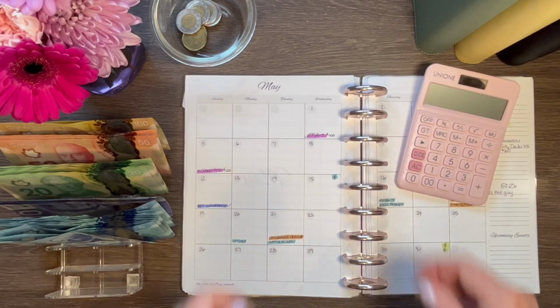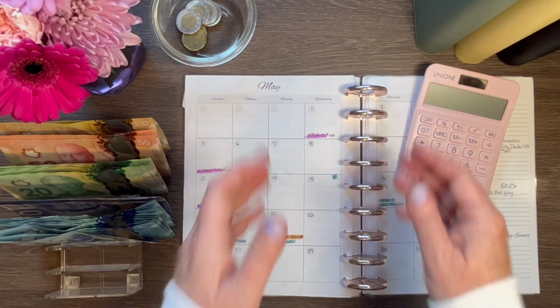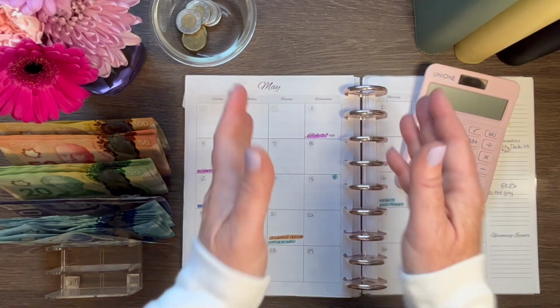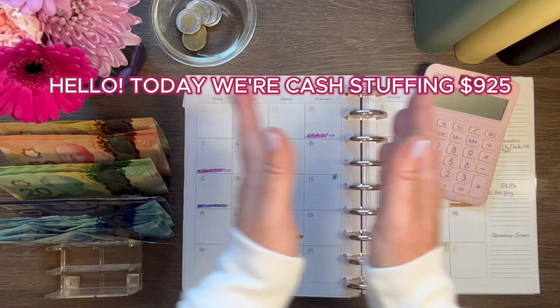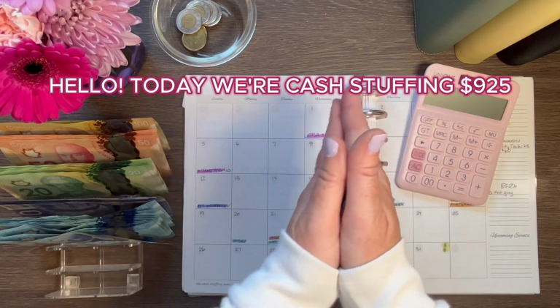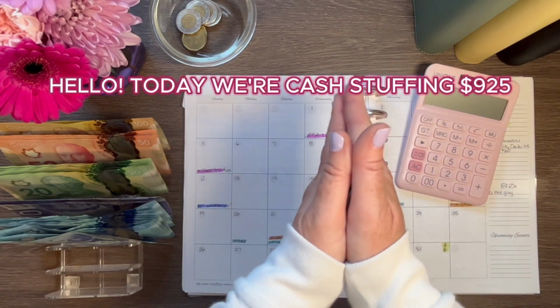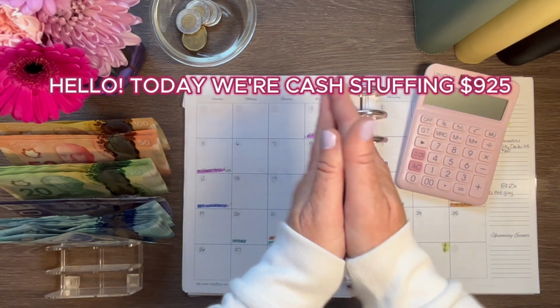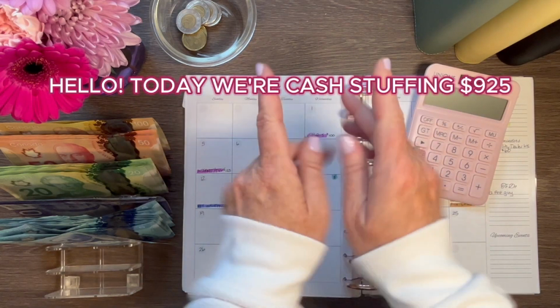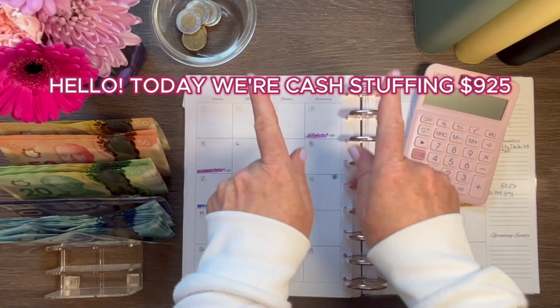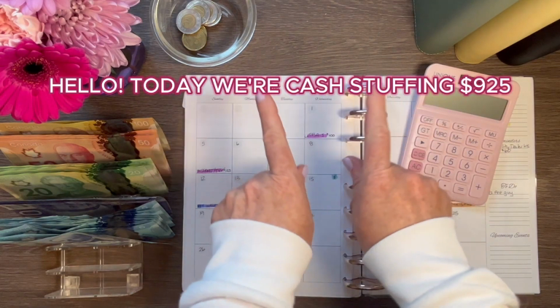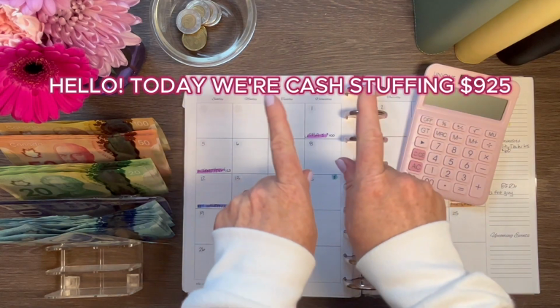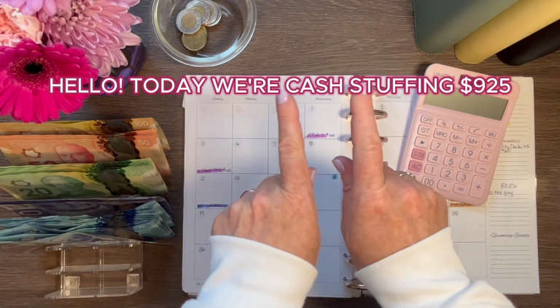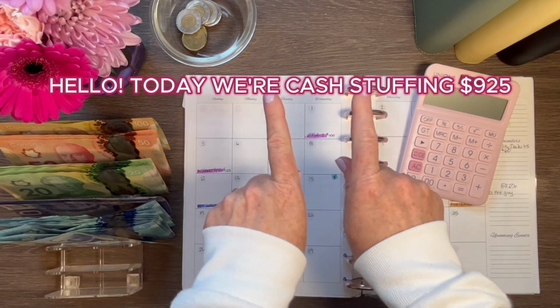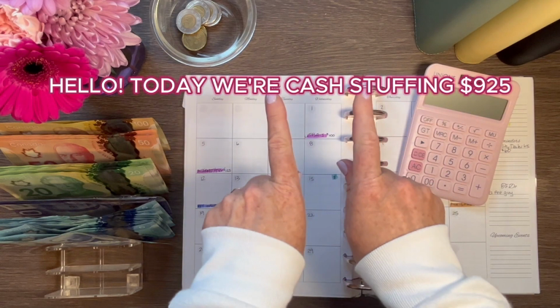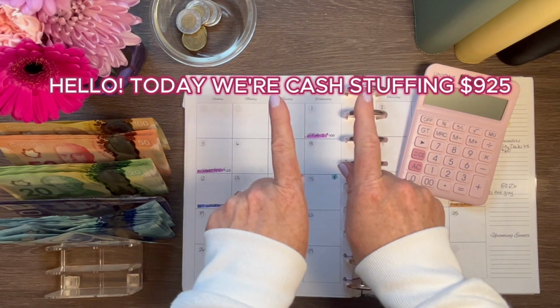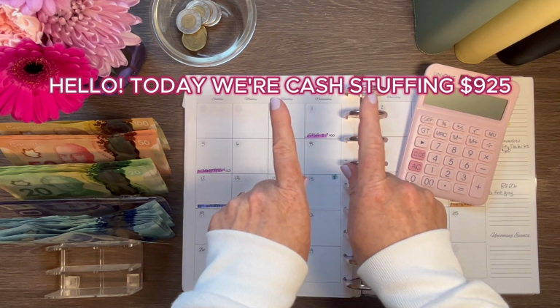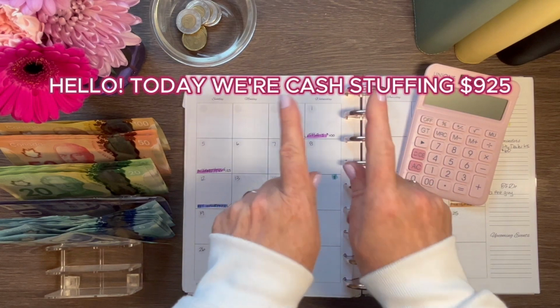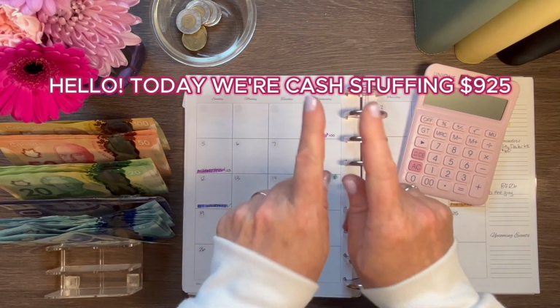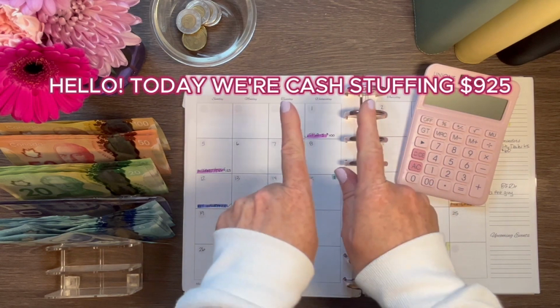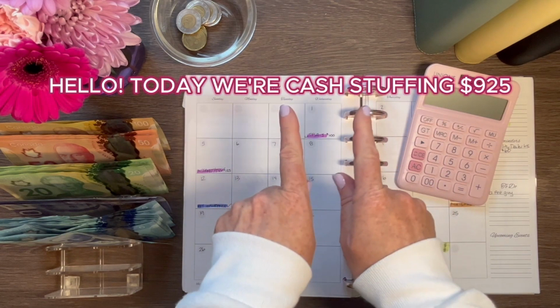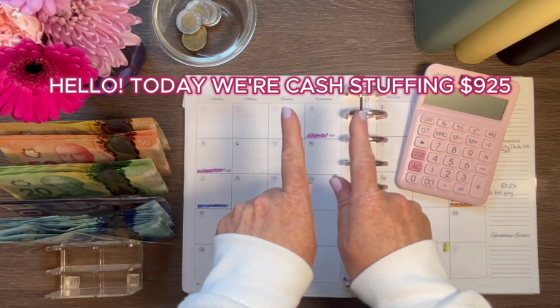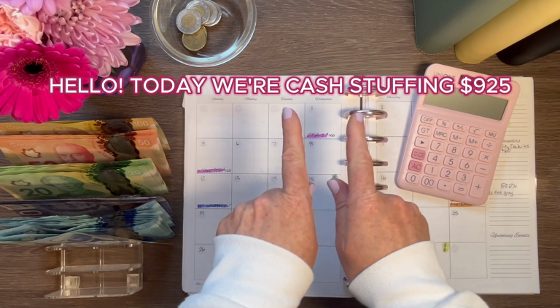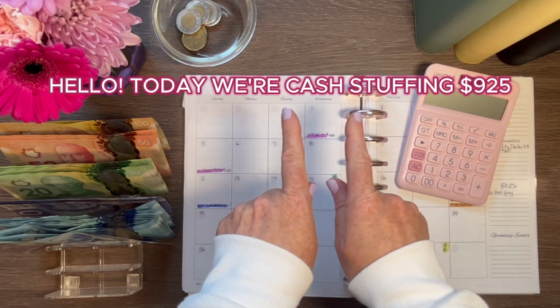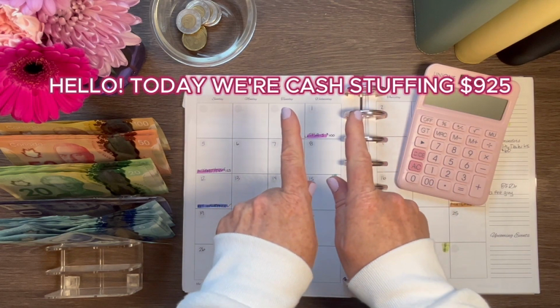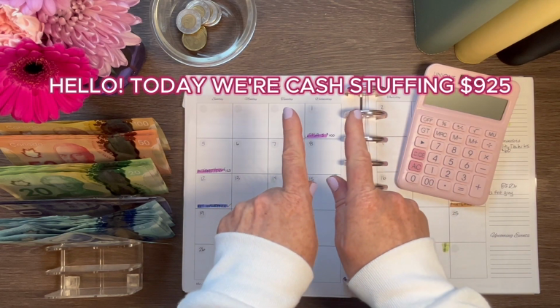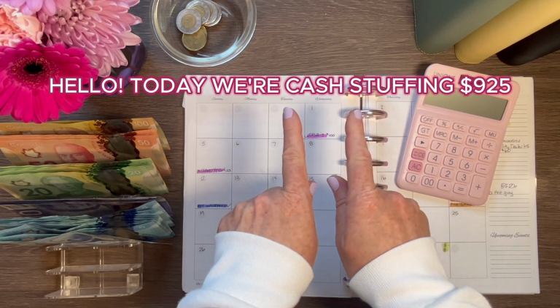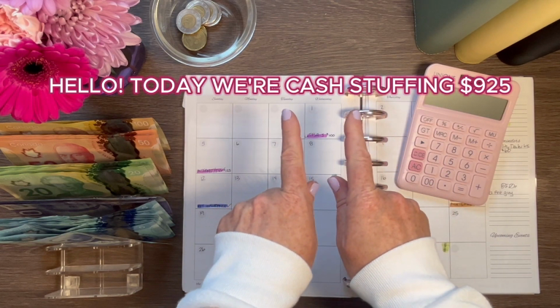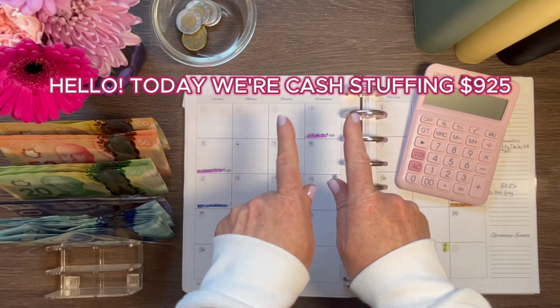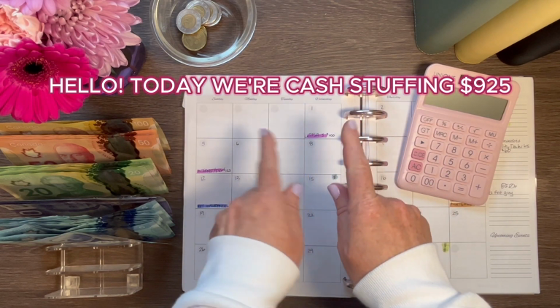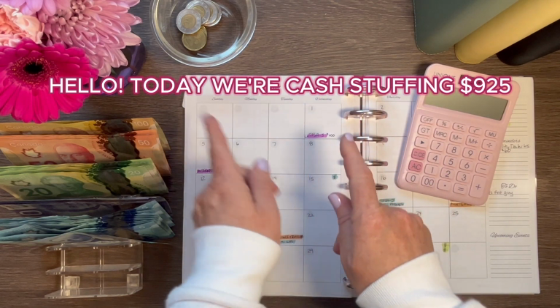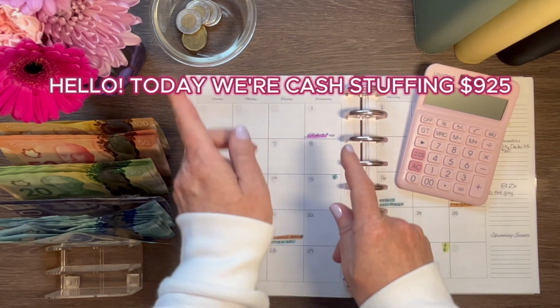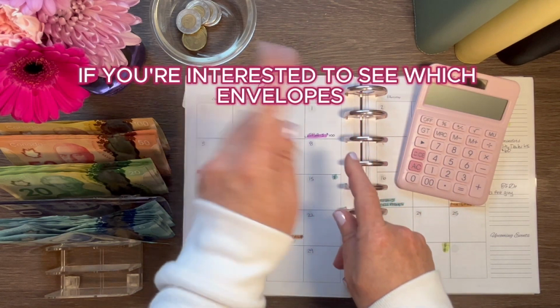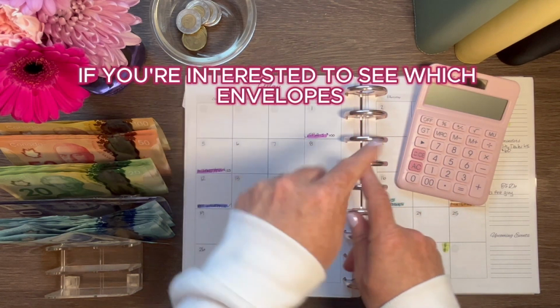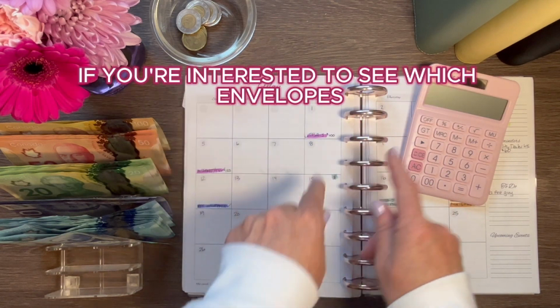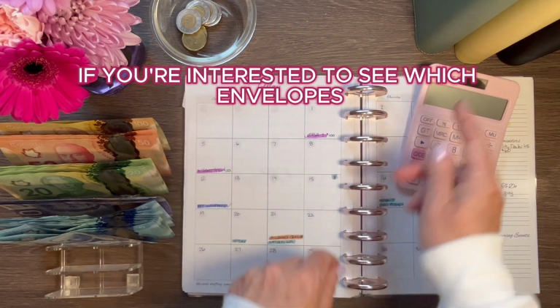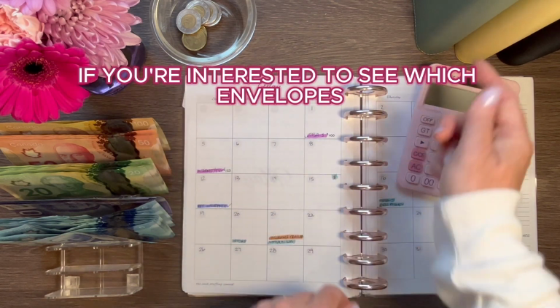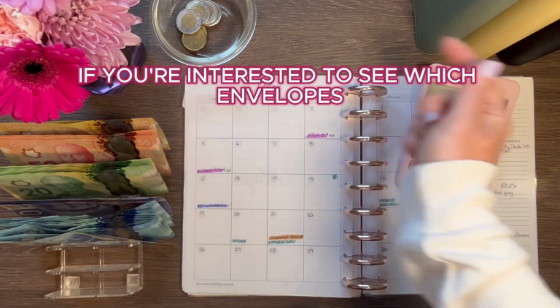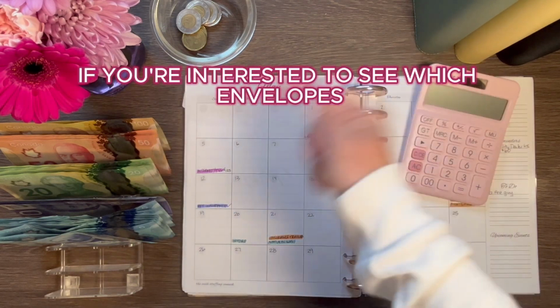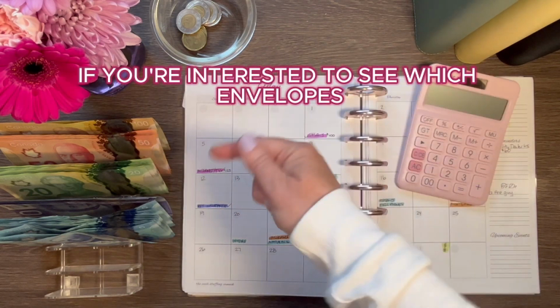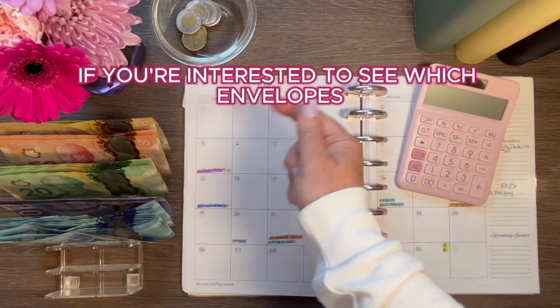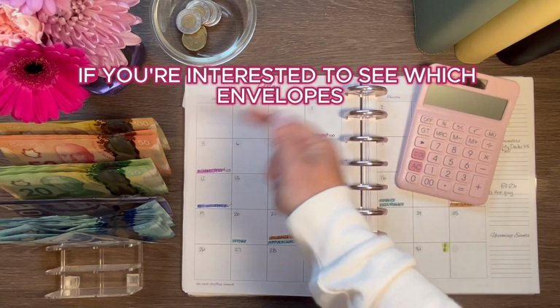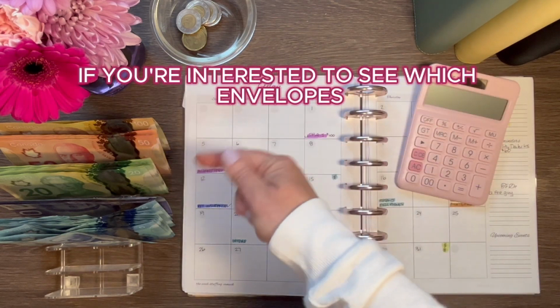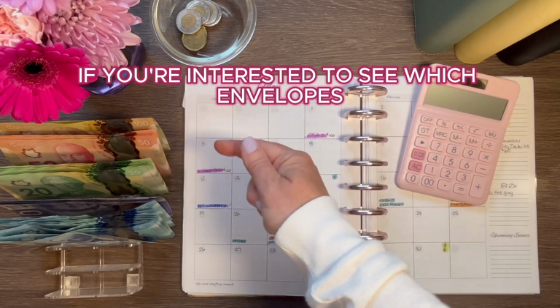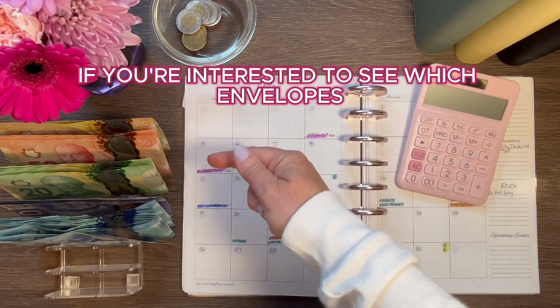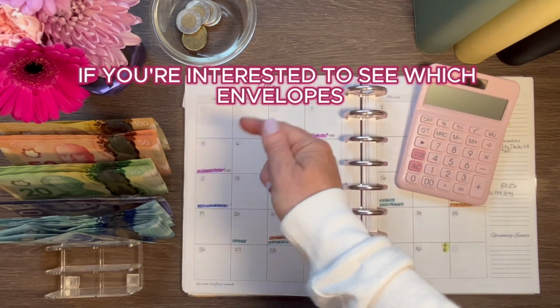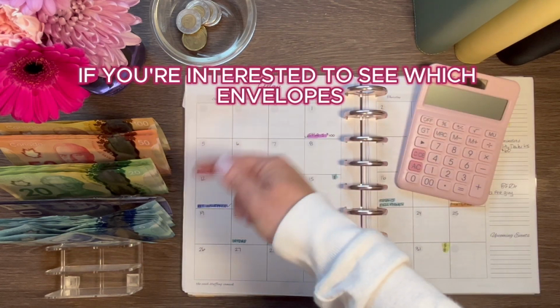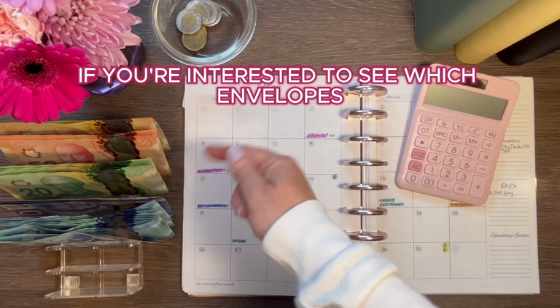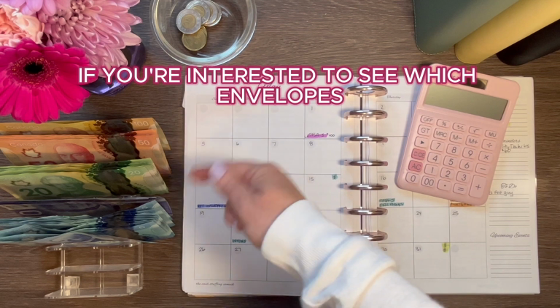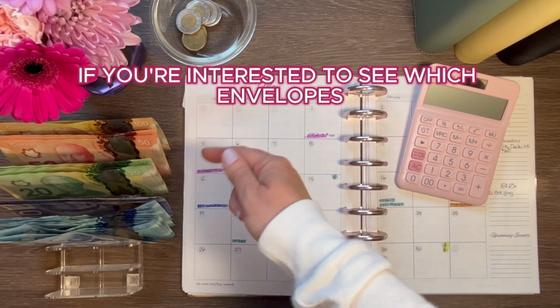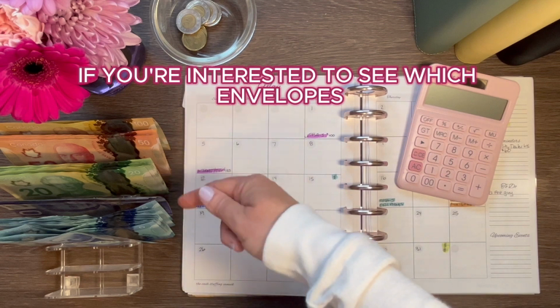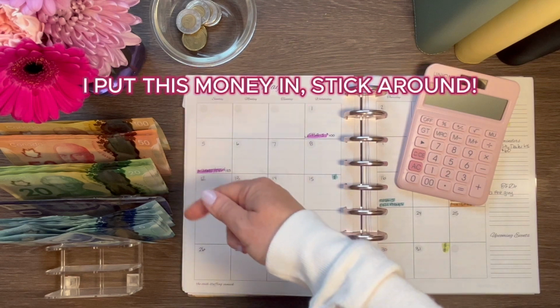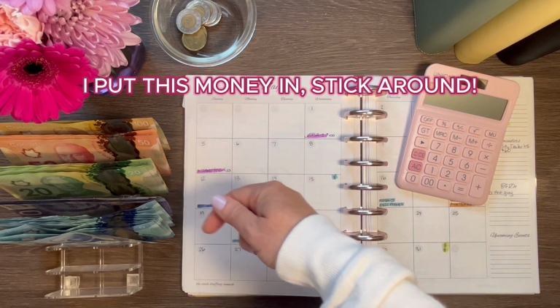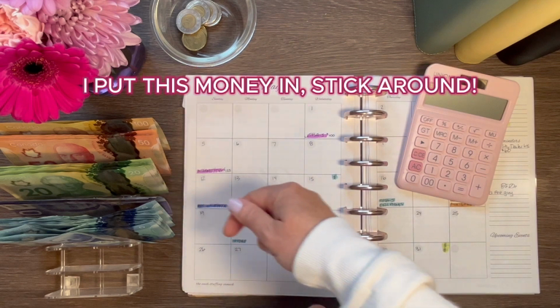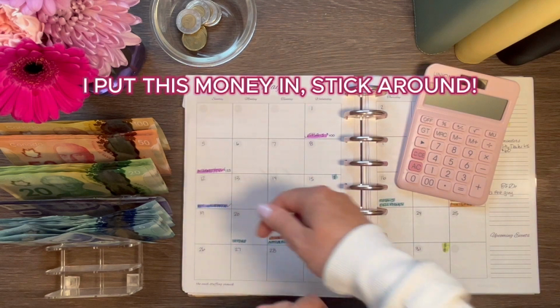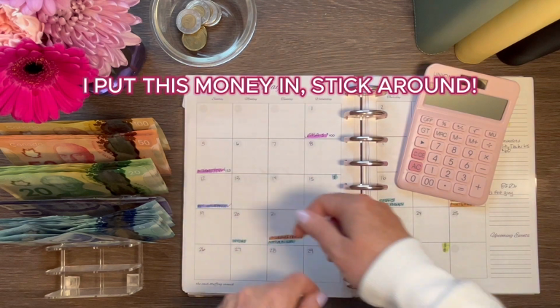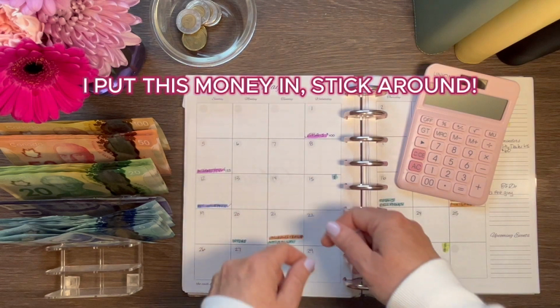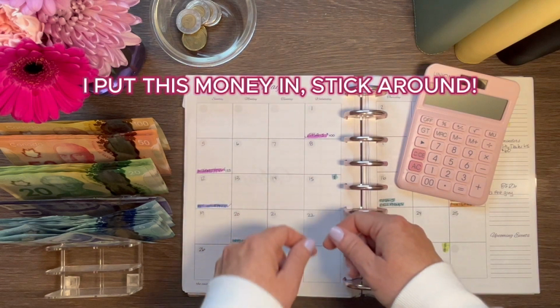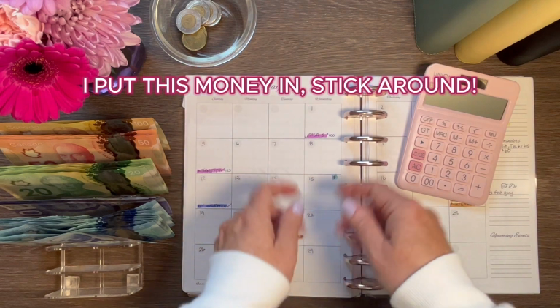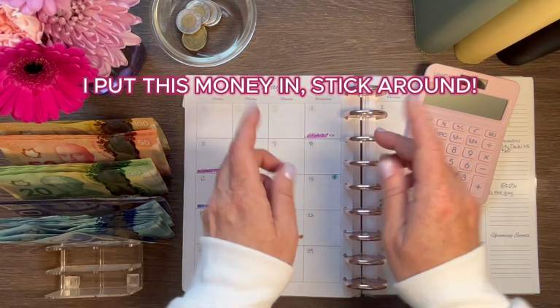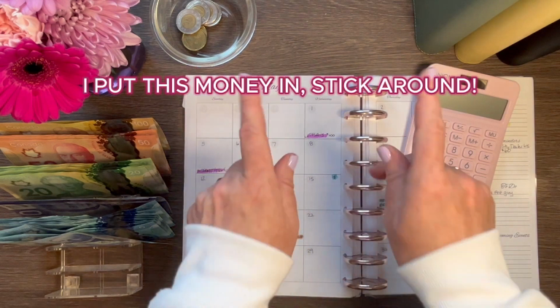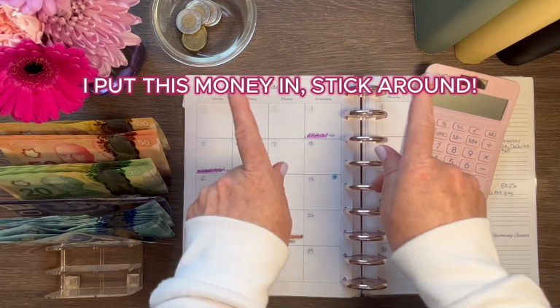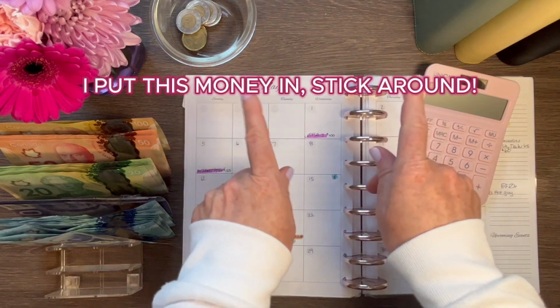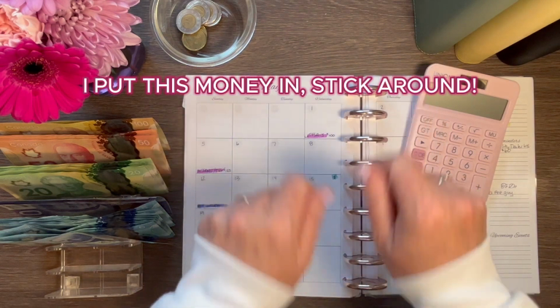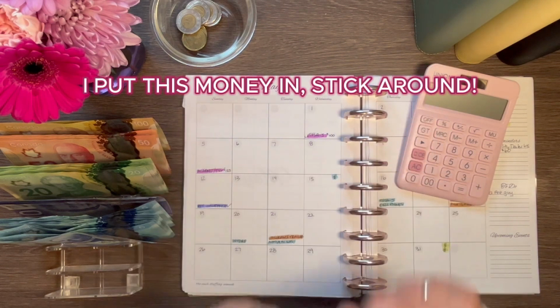Hello, today we're cash-stuffing $925. If you're interested to see which envelopes I put this money in, stick around.